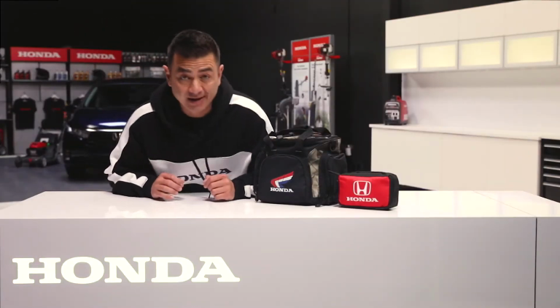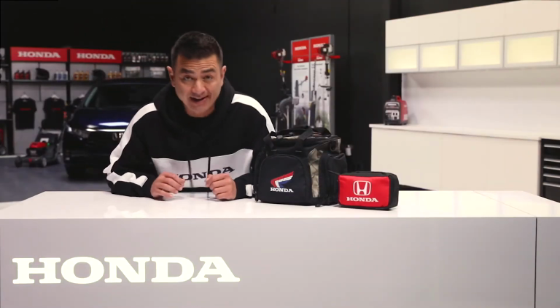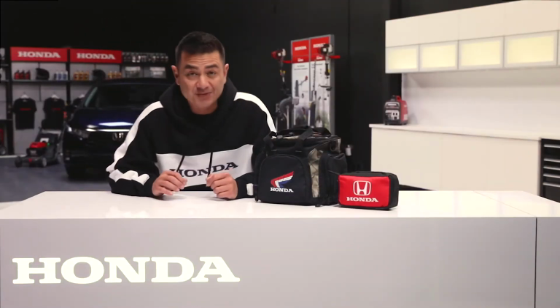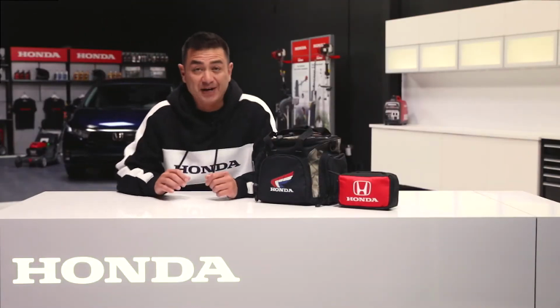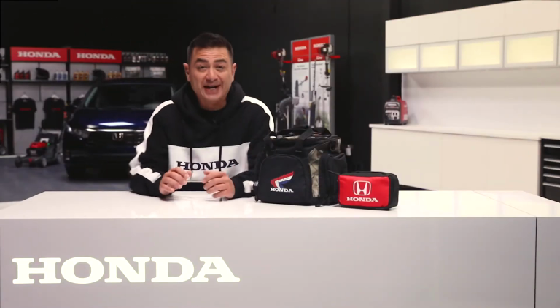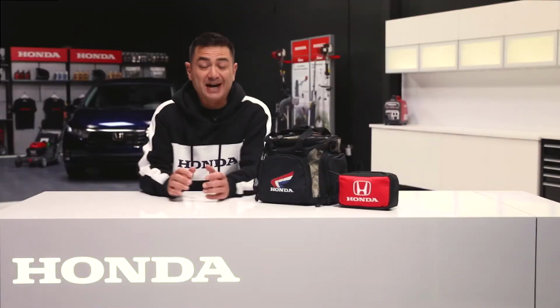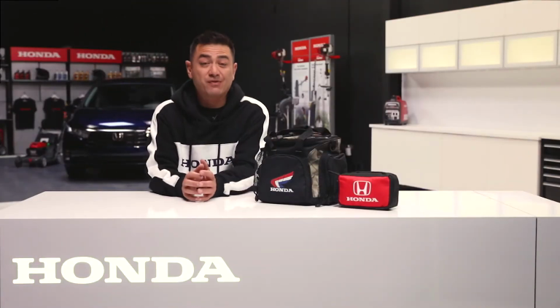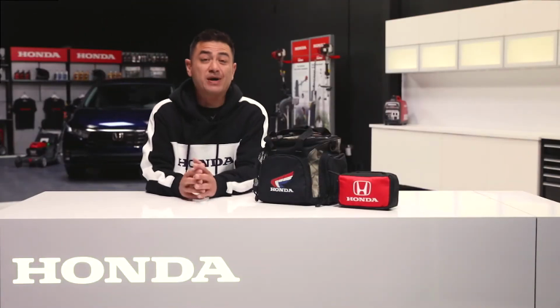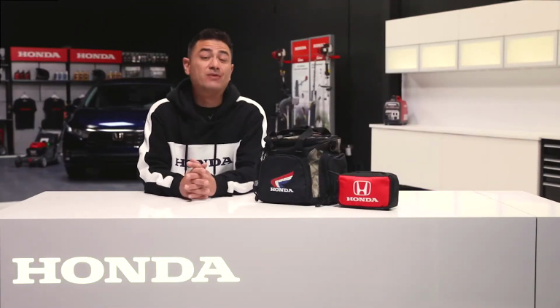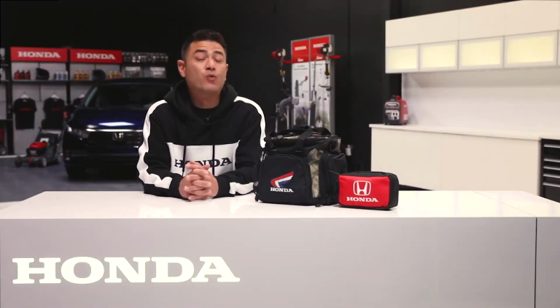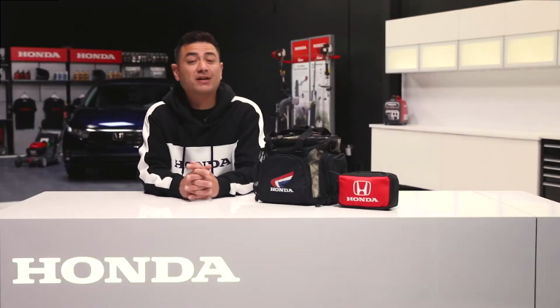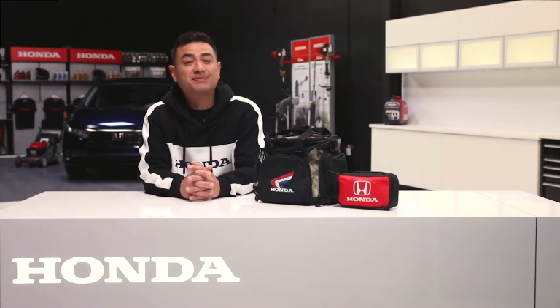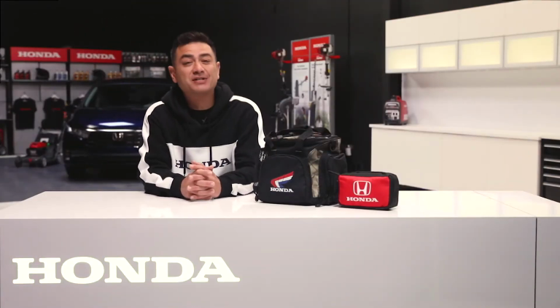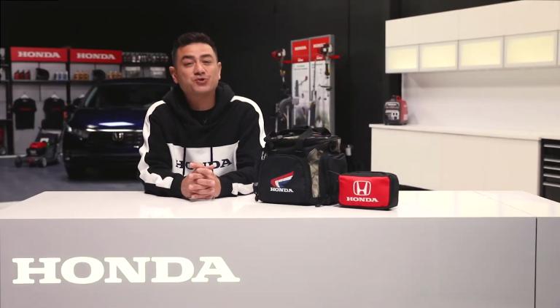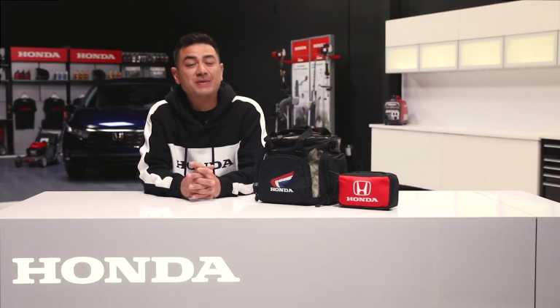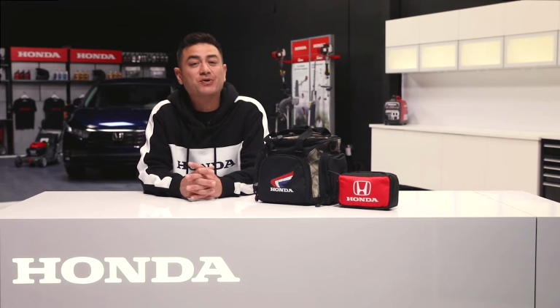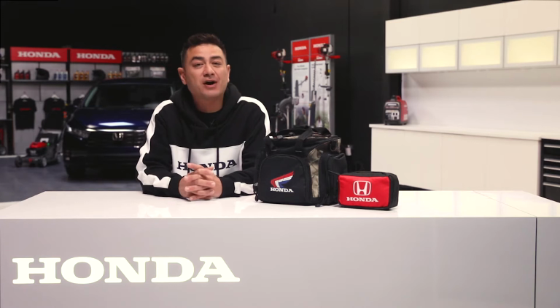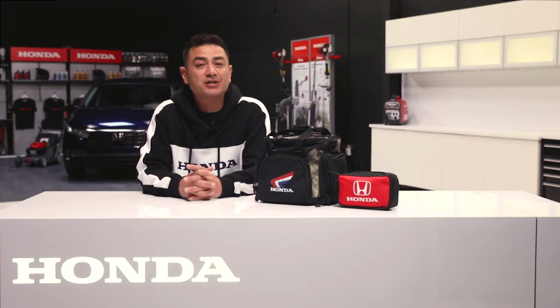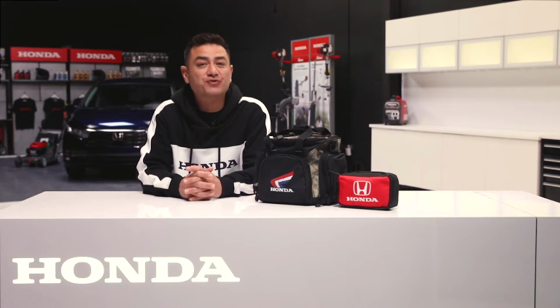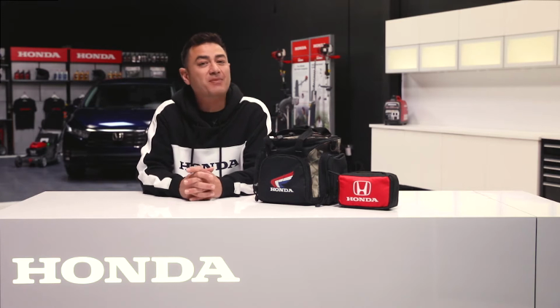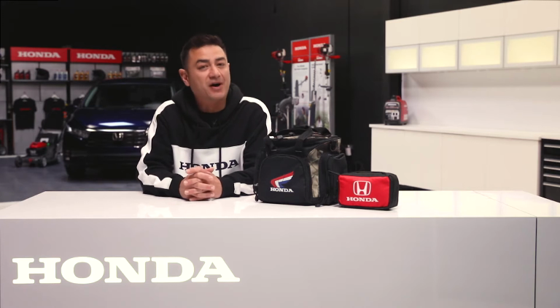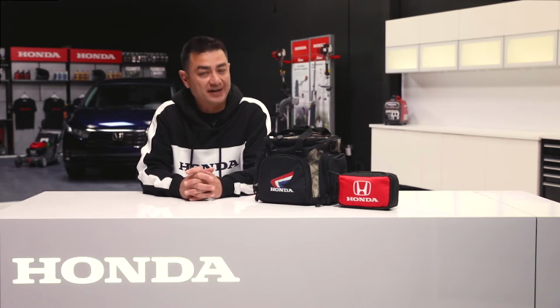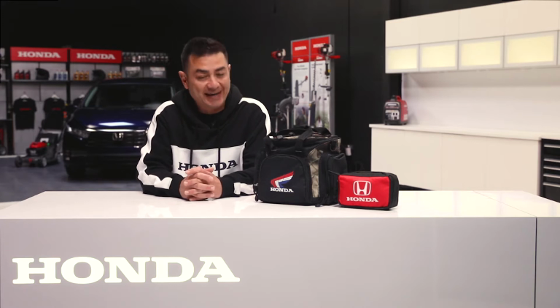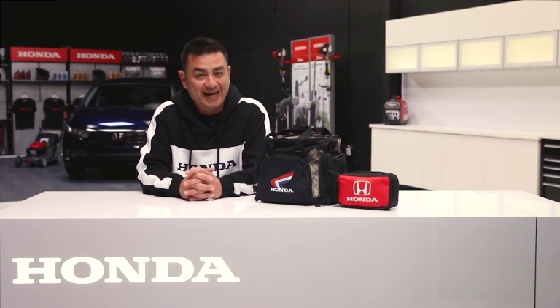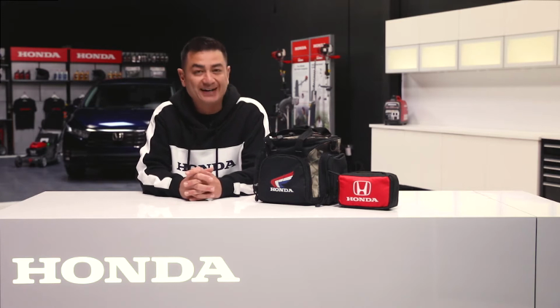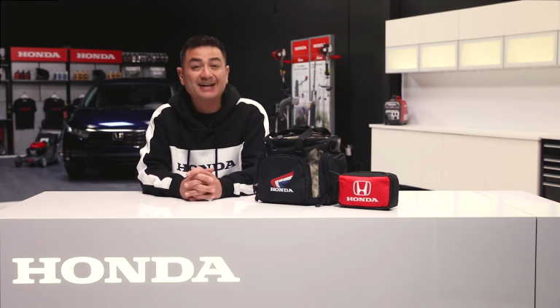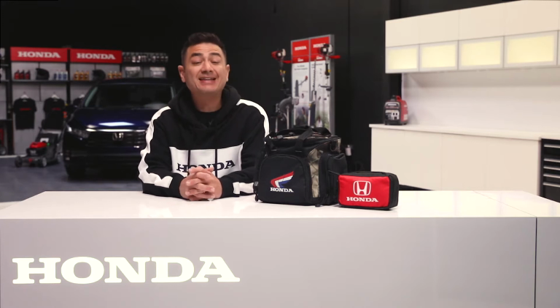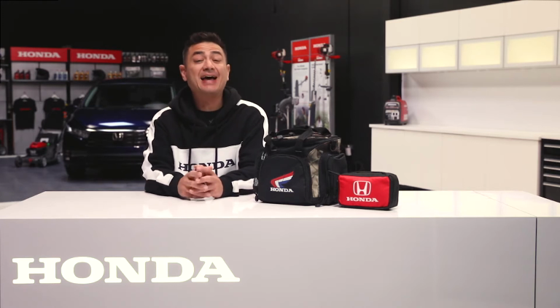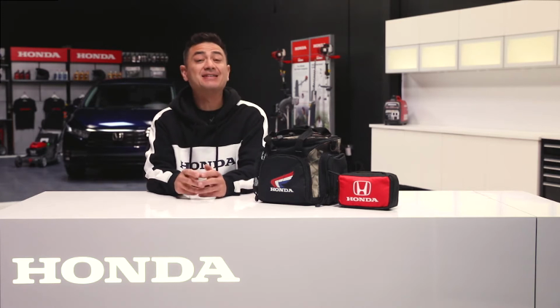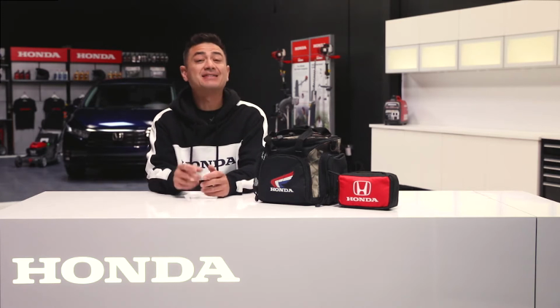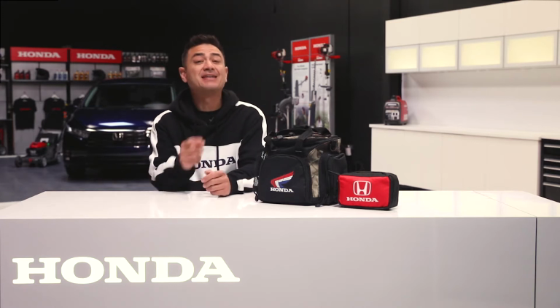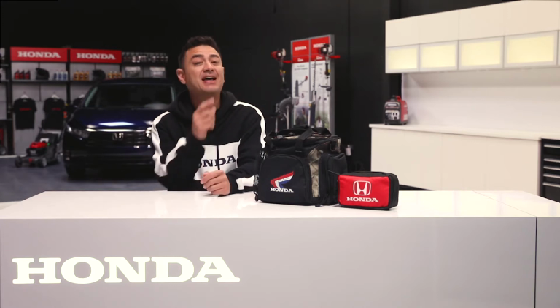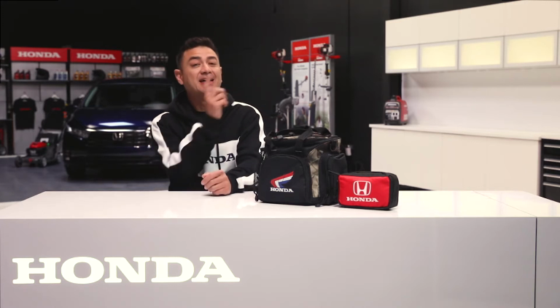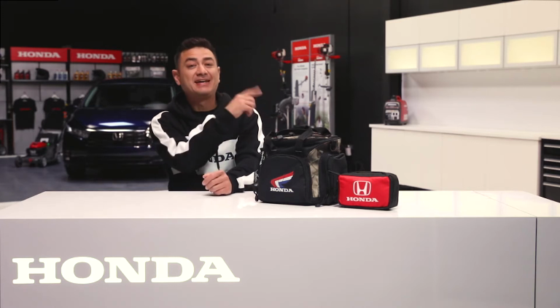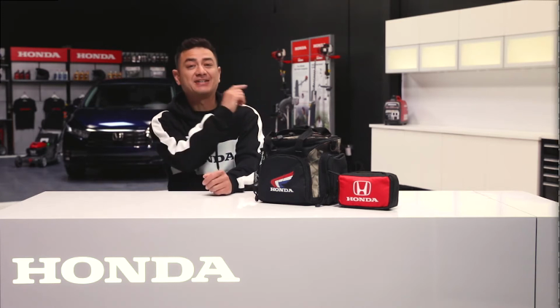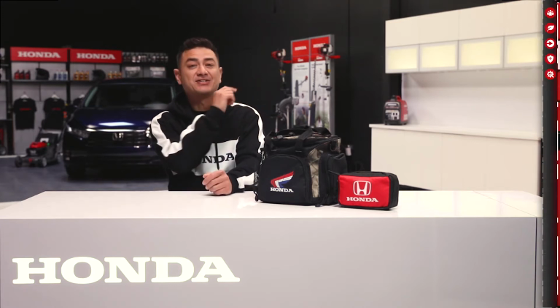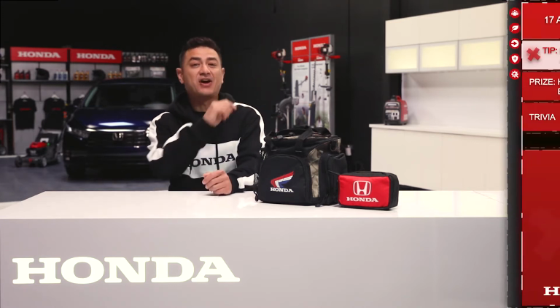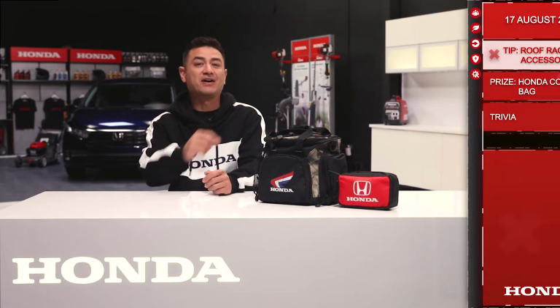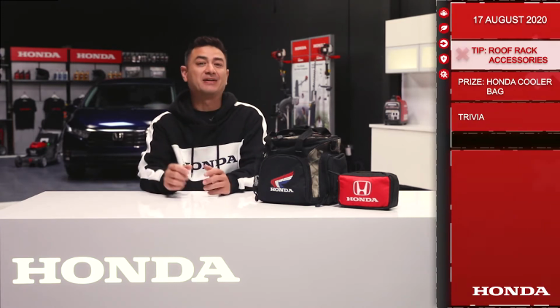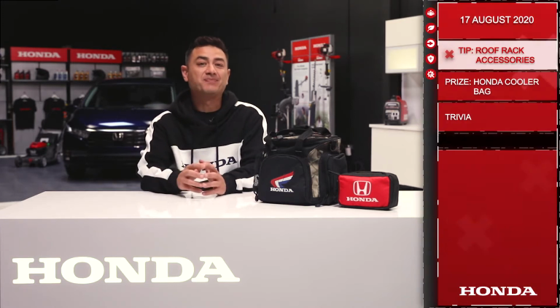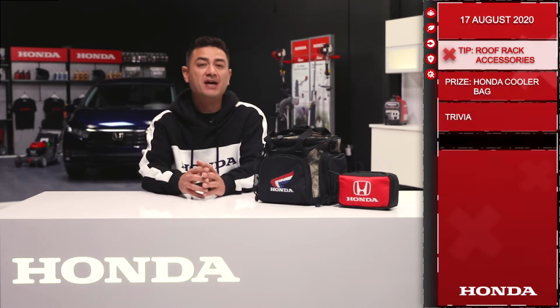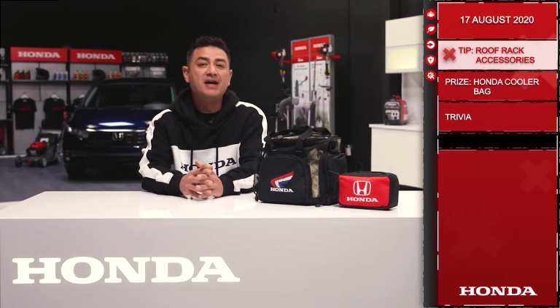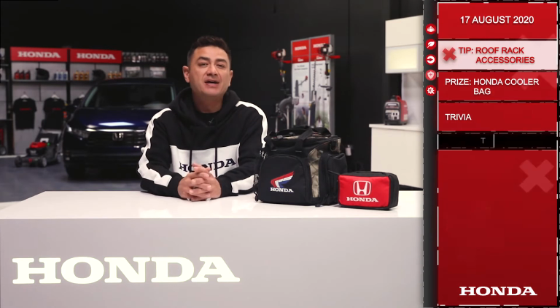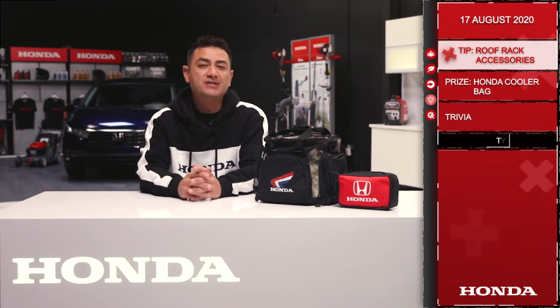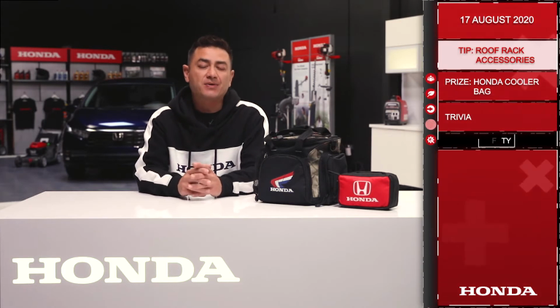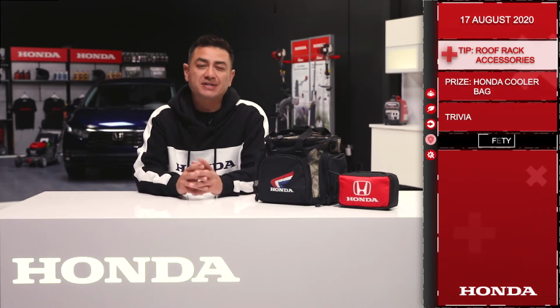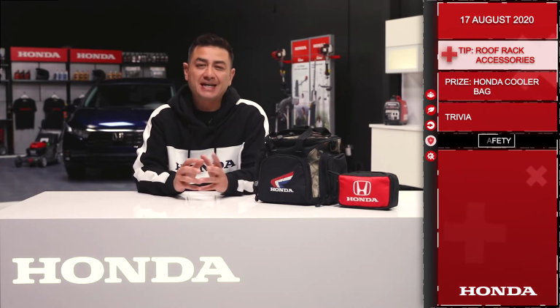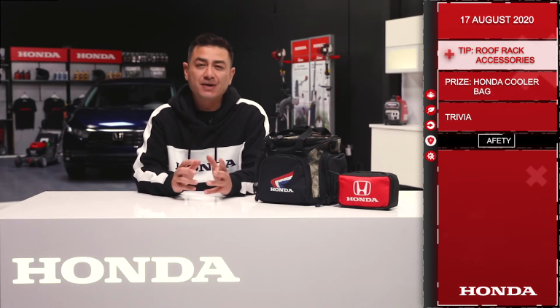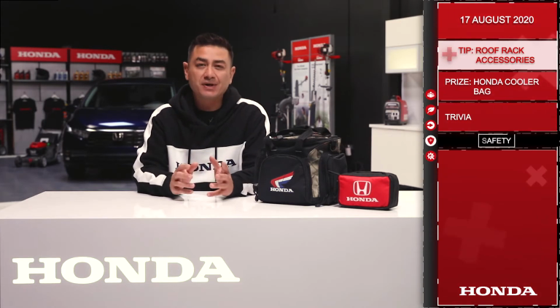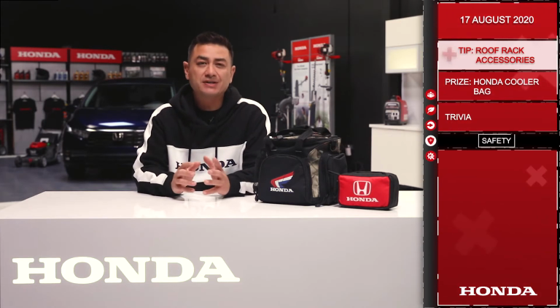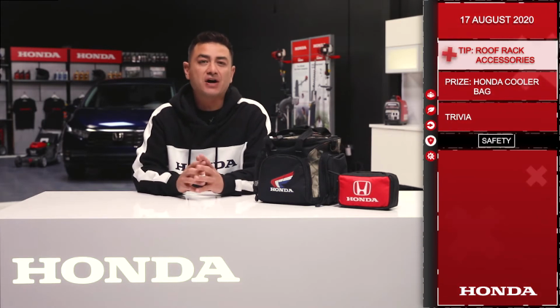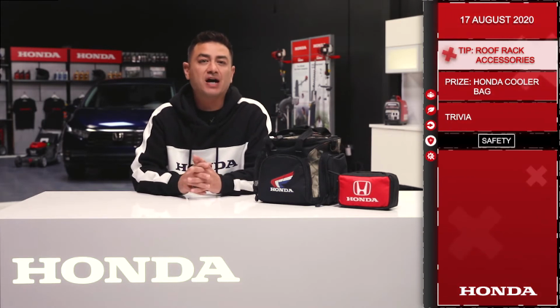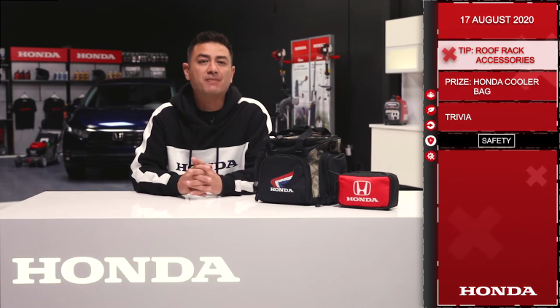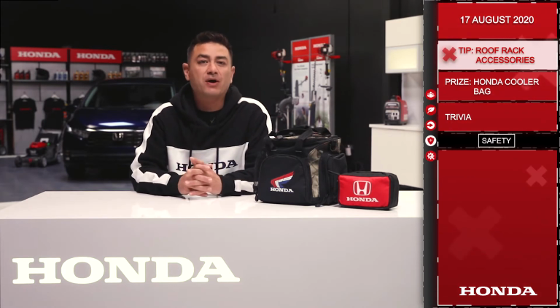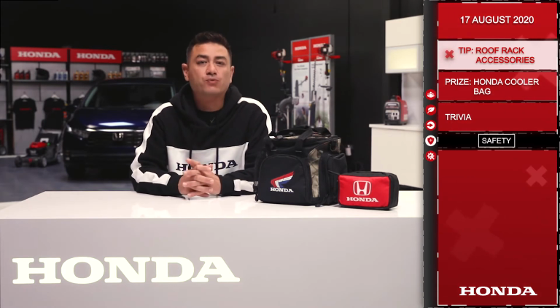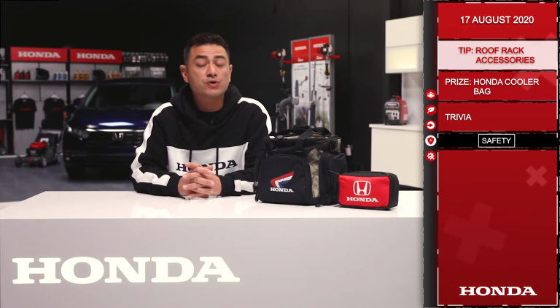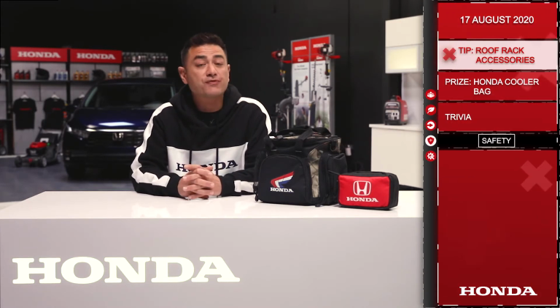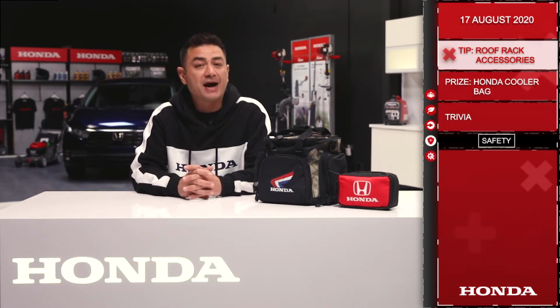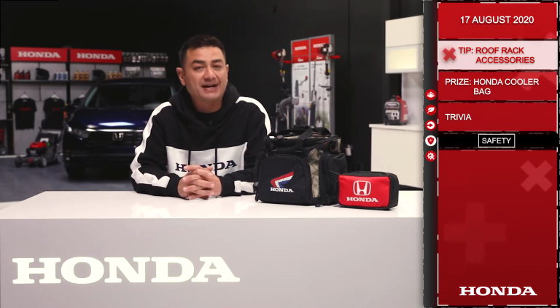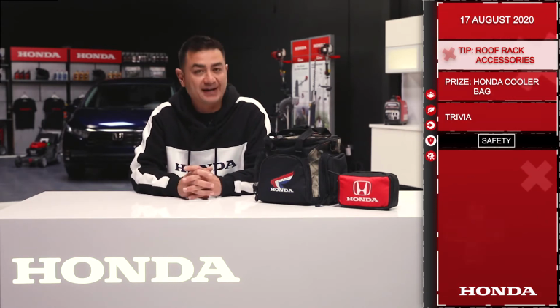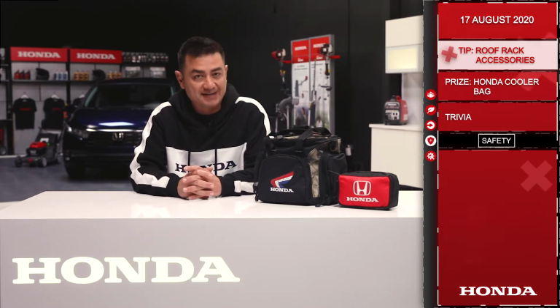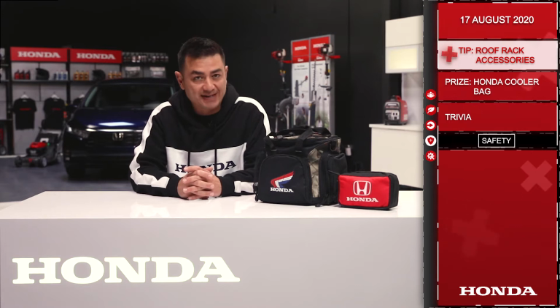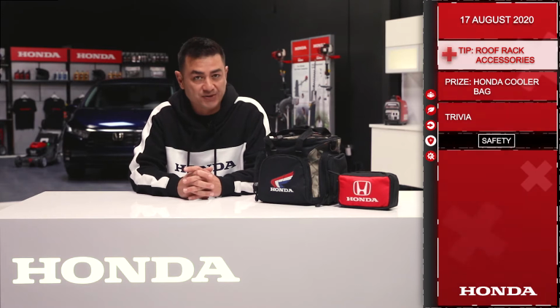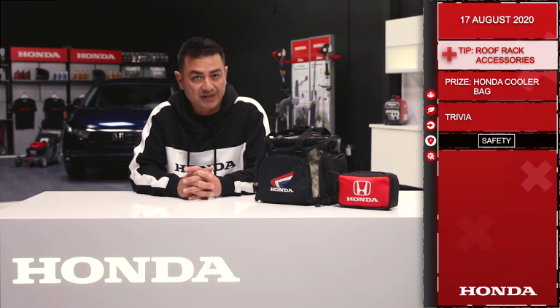It's Monday everyone and welcome to the Dream Garage from Honda Canada. Let's get started. Today we're going to talk about roof rack accessories.